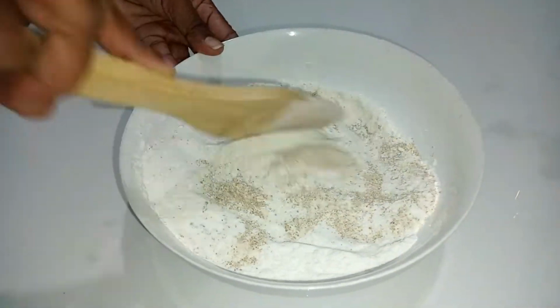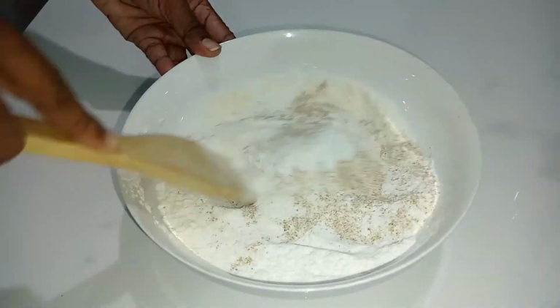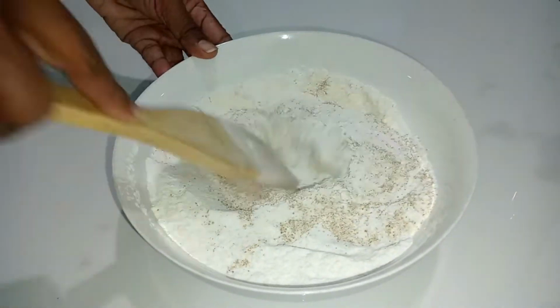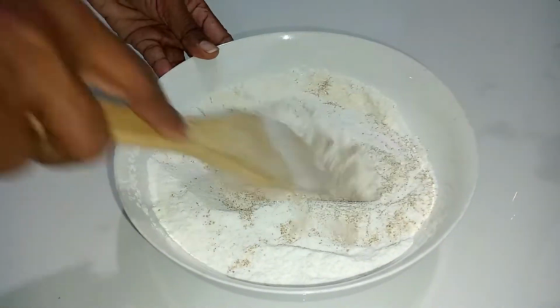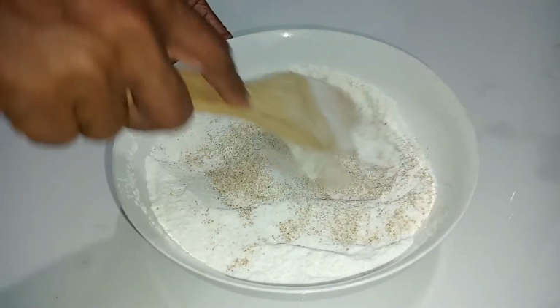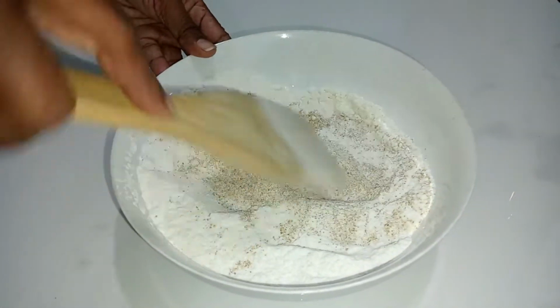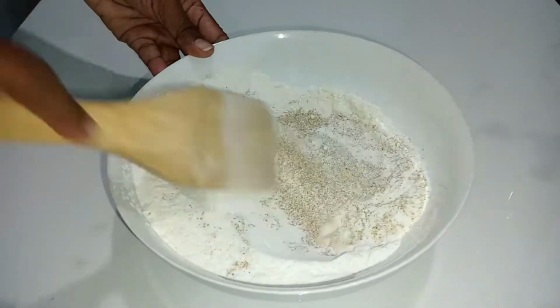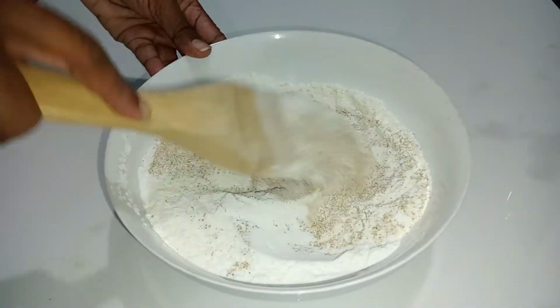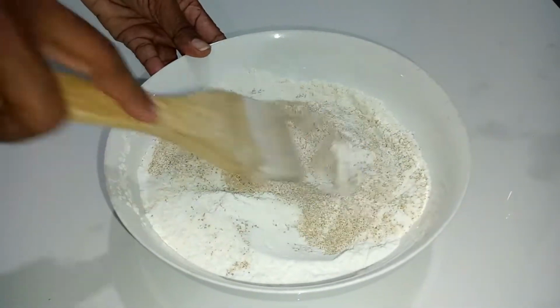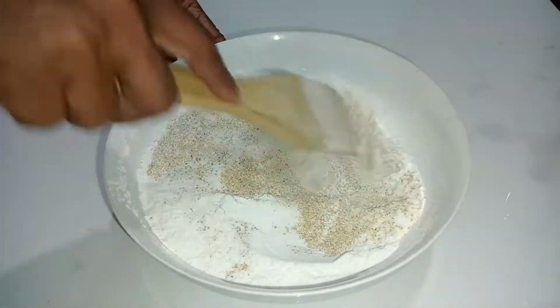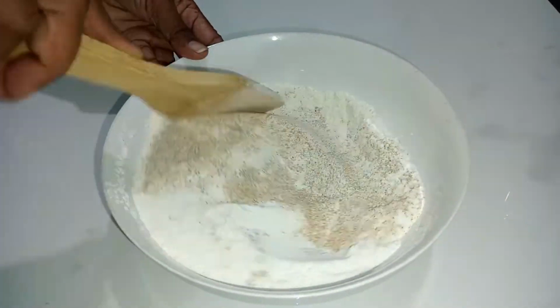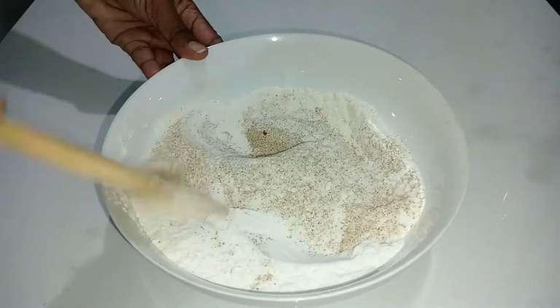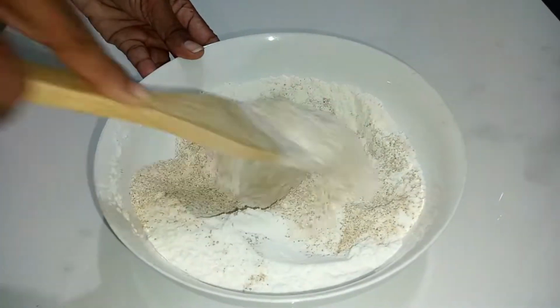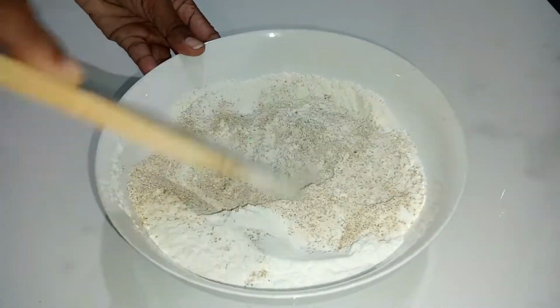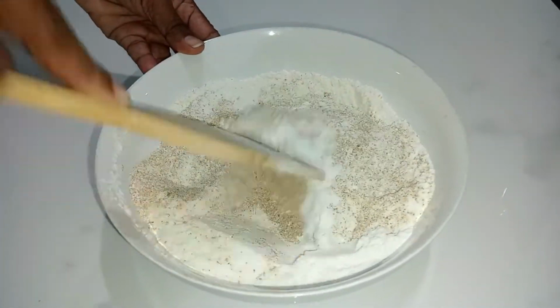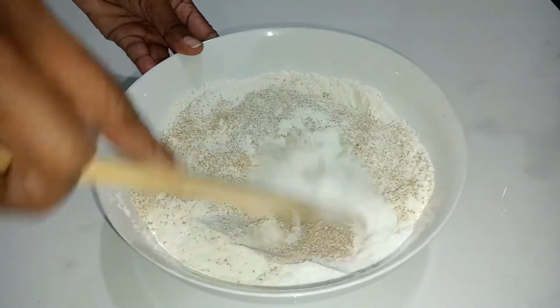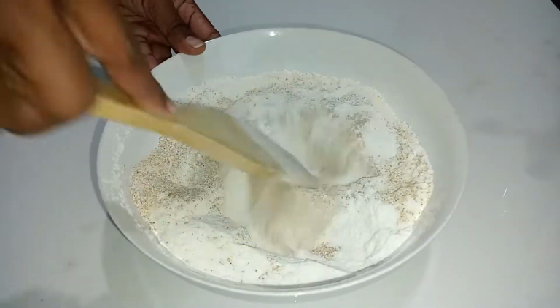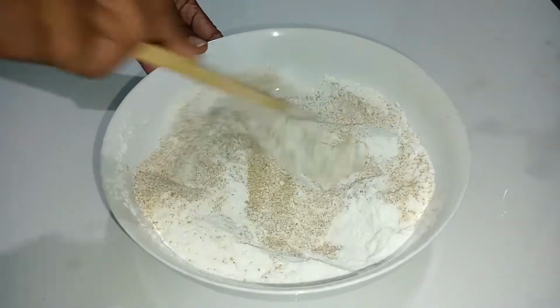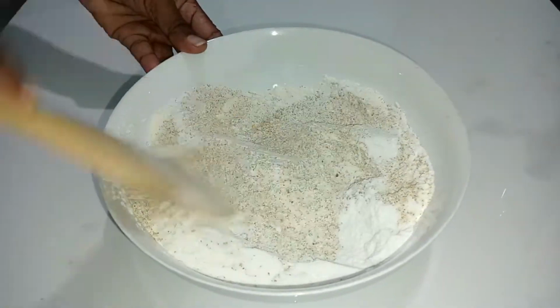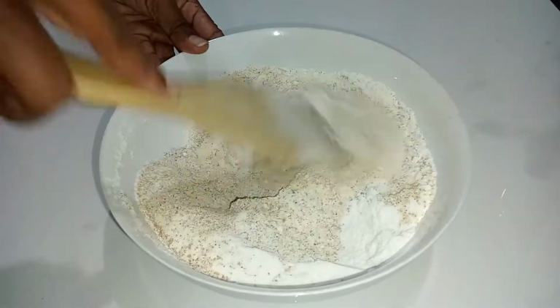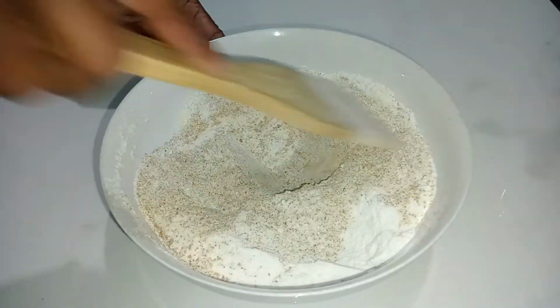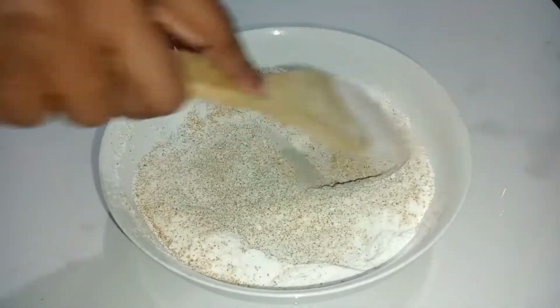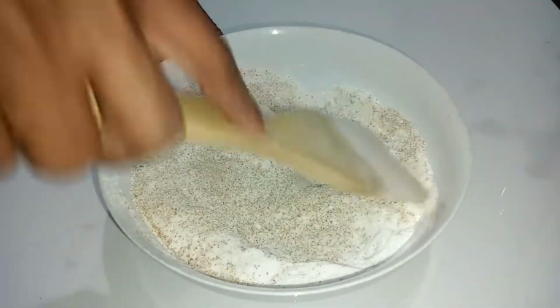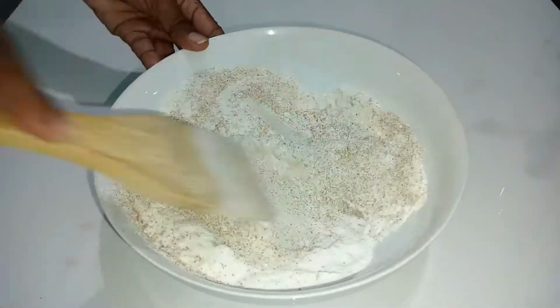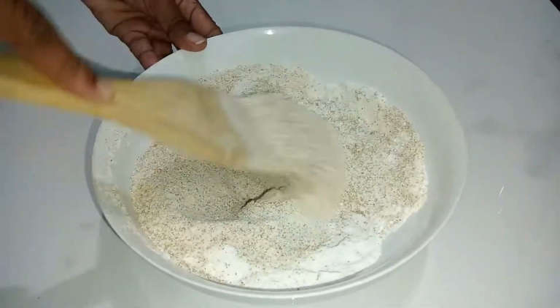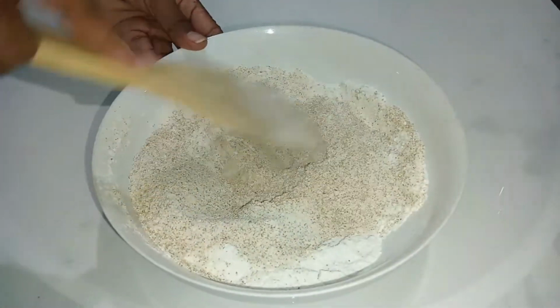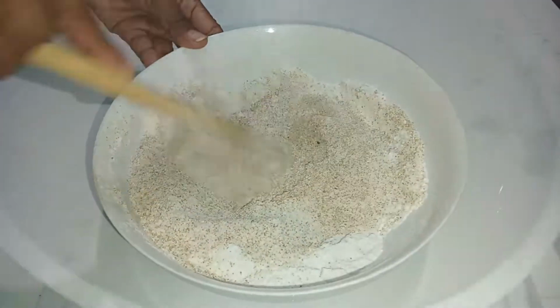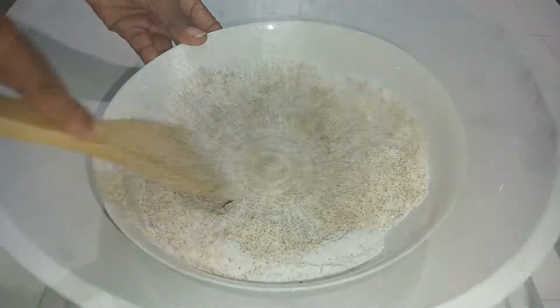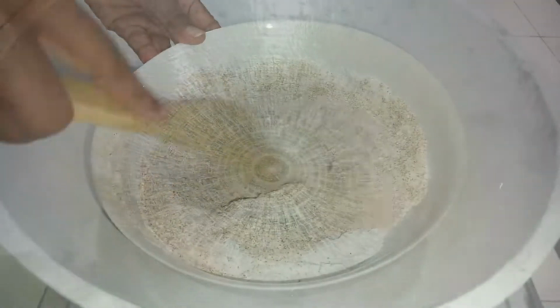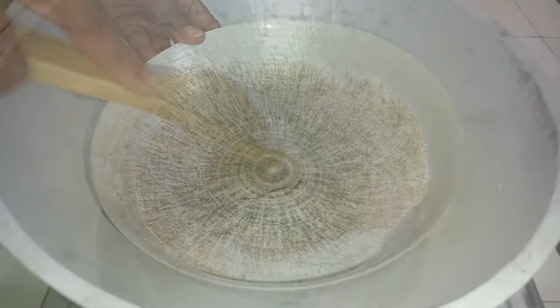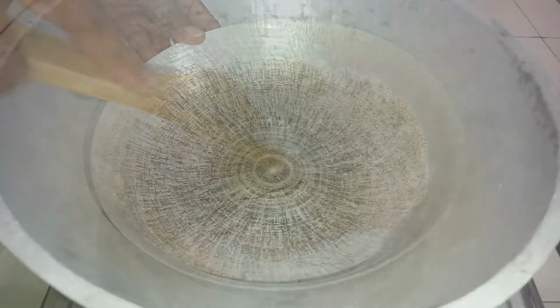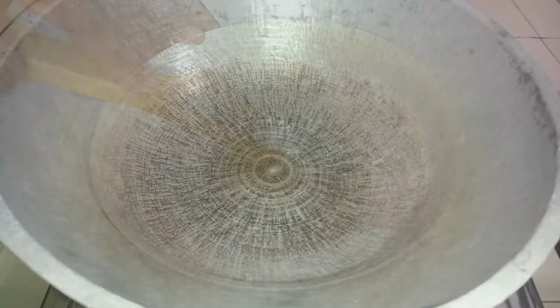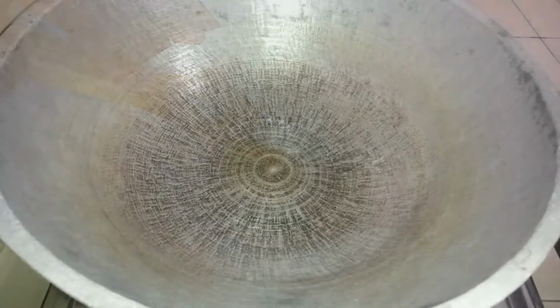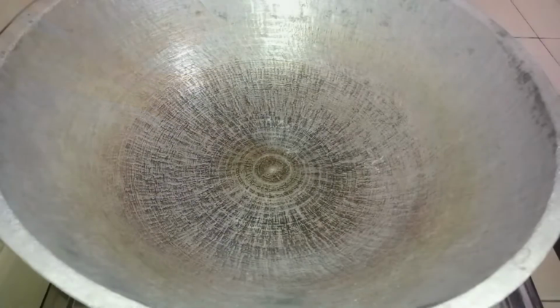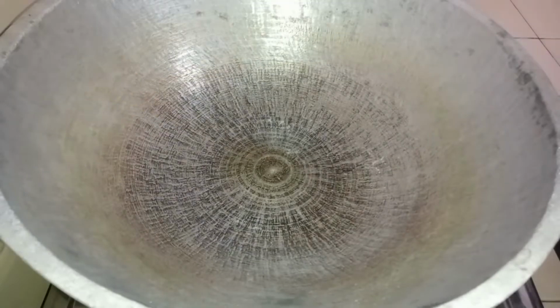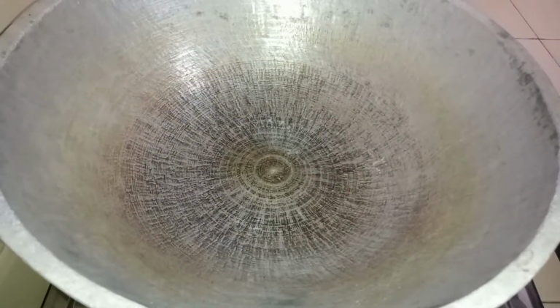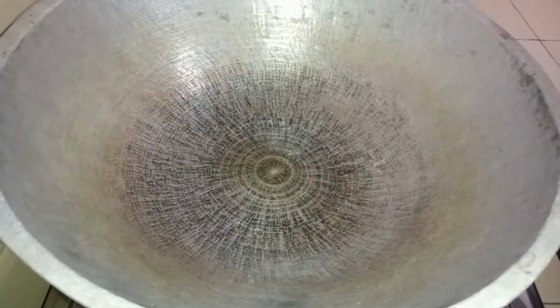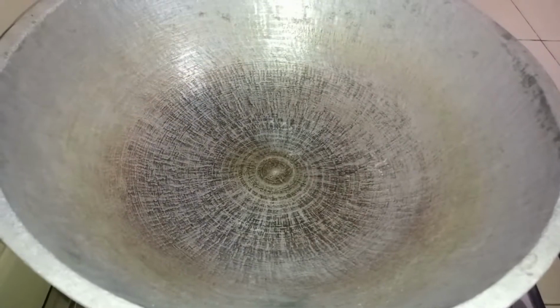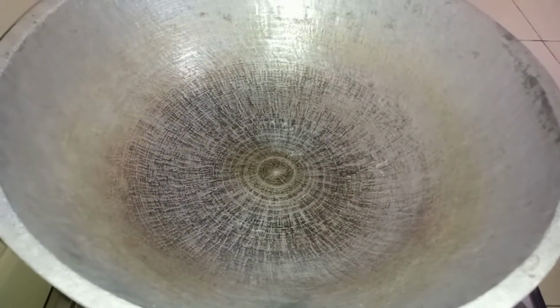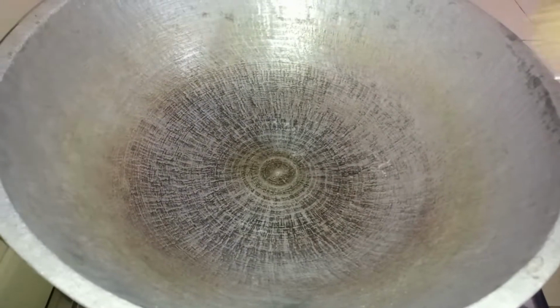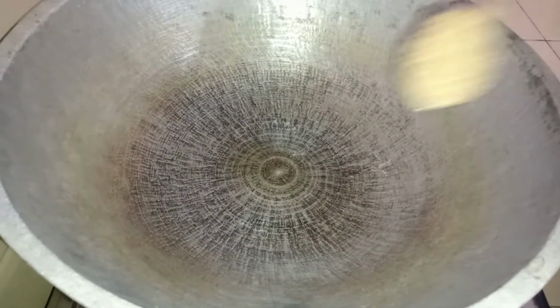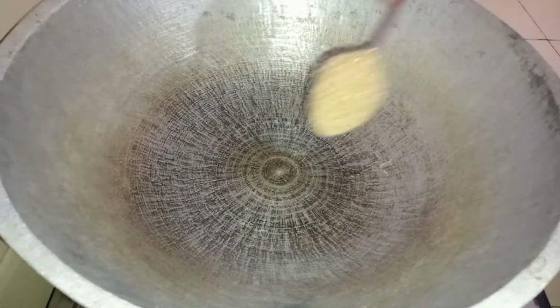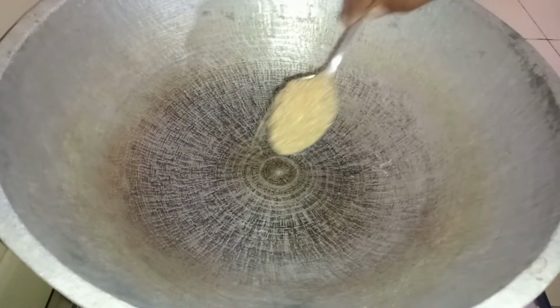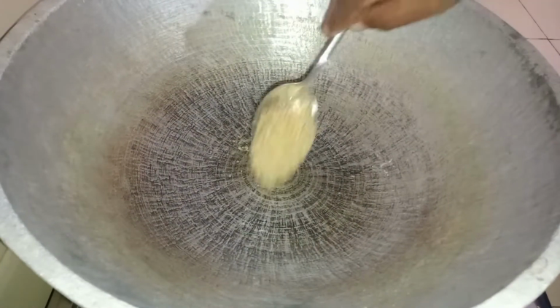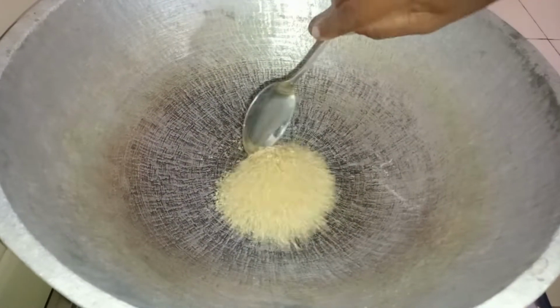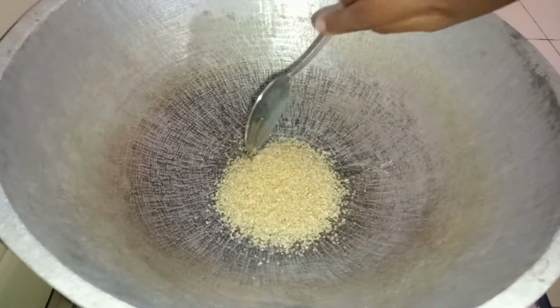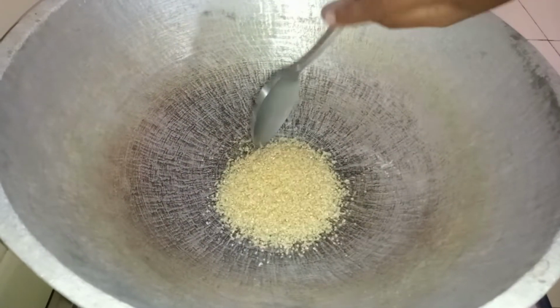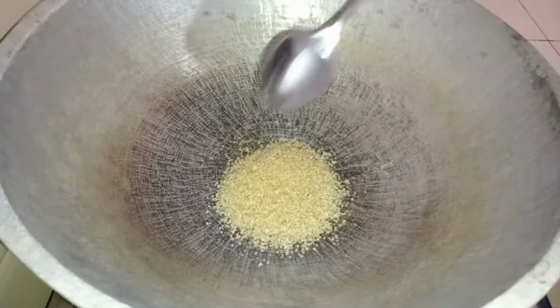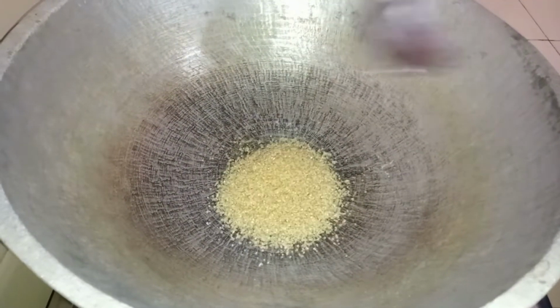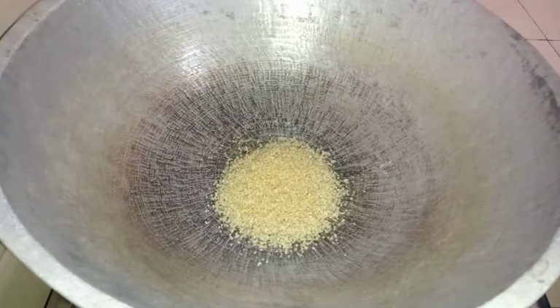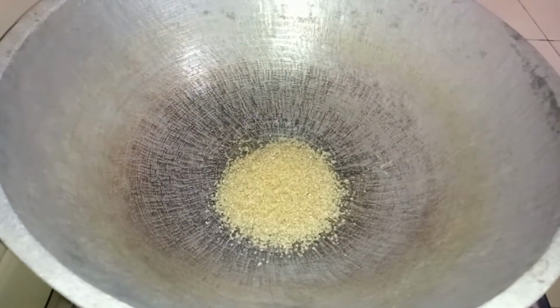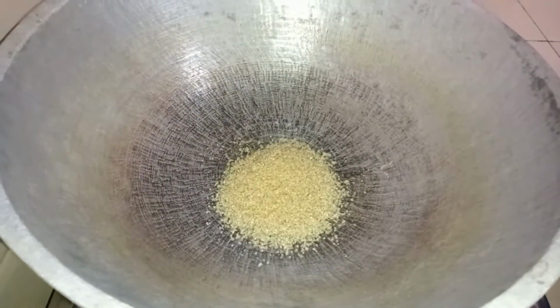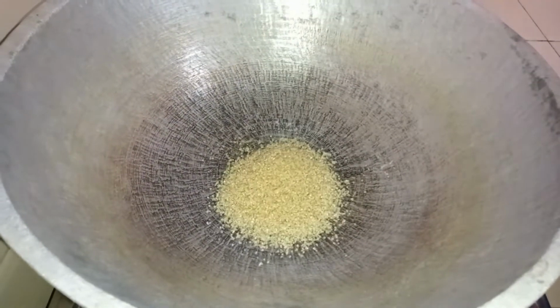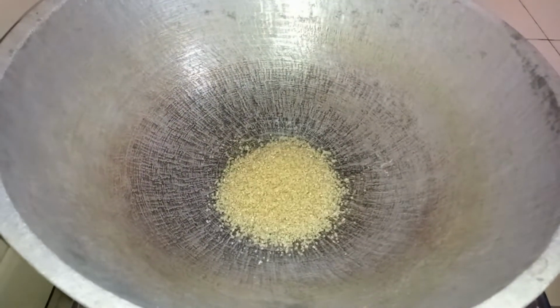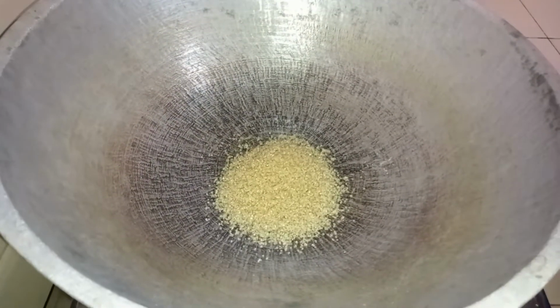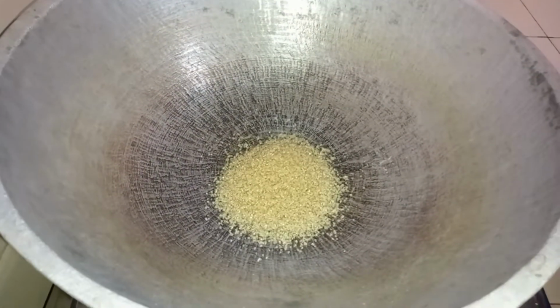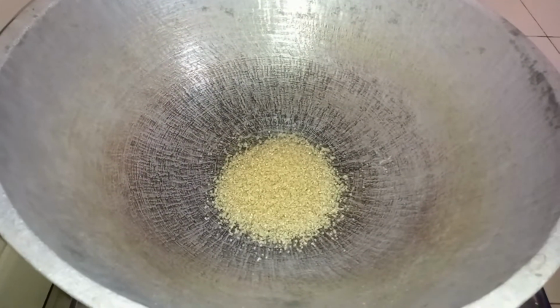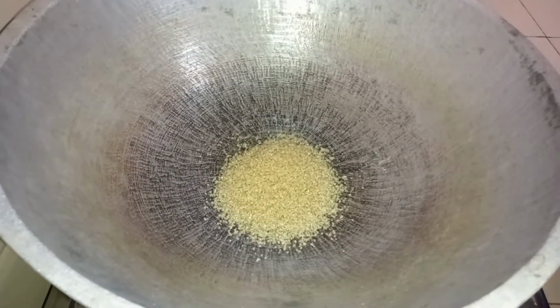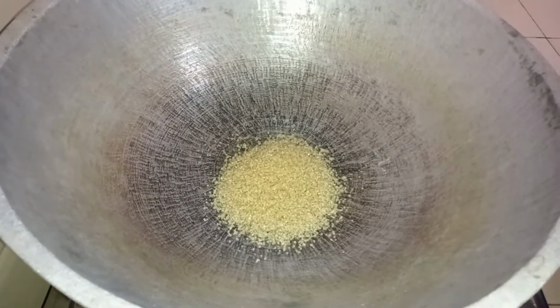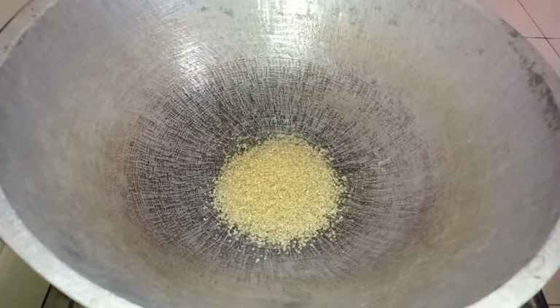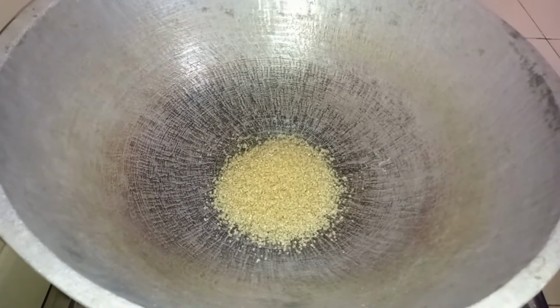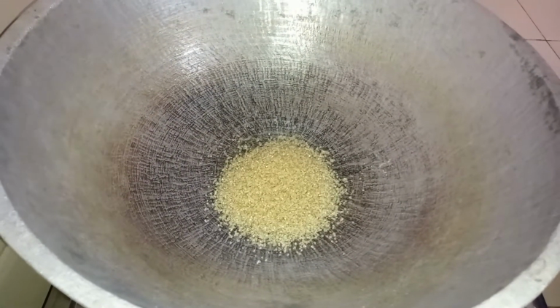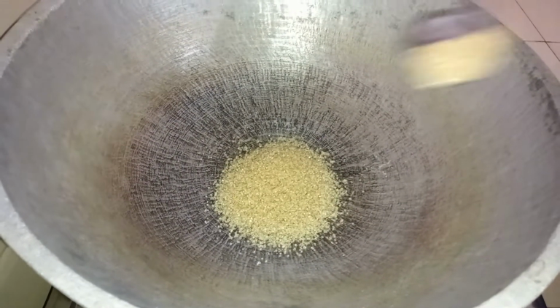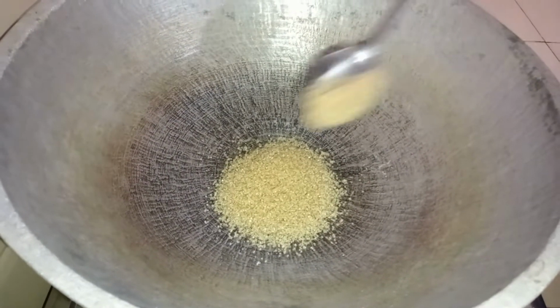Now I'm going to combine the moon flour, dry roasted rice flour, and dry roasted bread flour together. Next, I'm going to make the sugar trickle. For that, I have taken 200 grams of sugar.